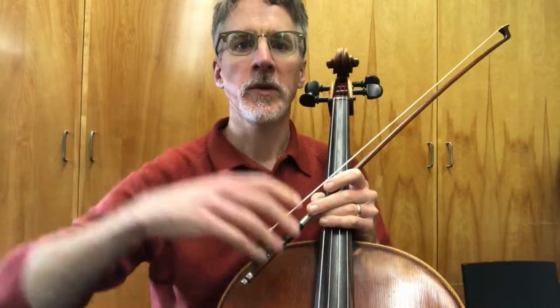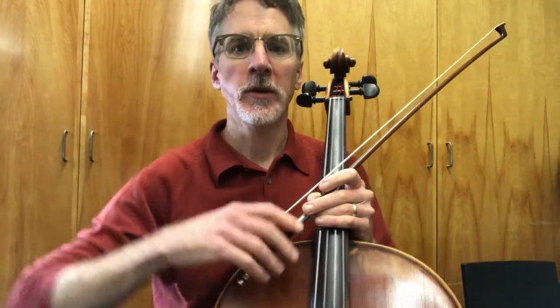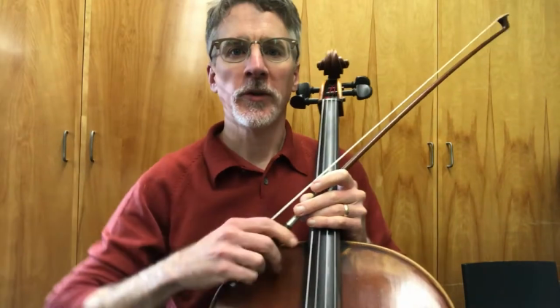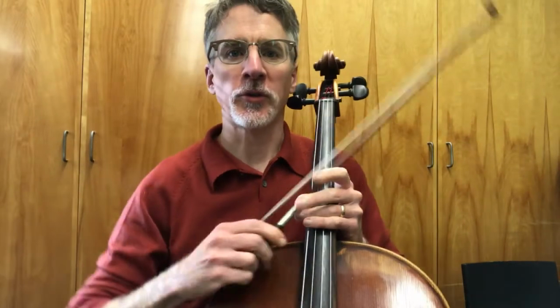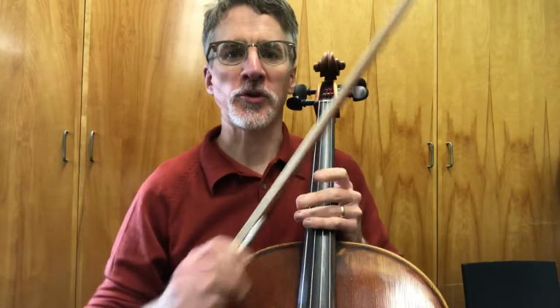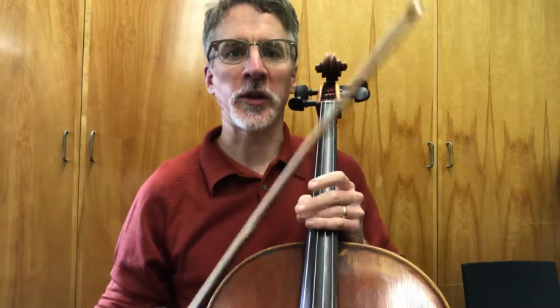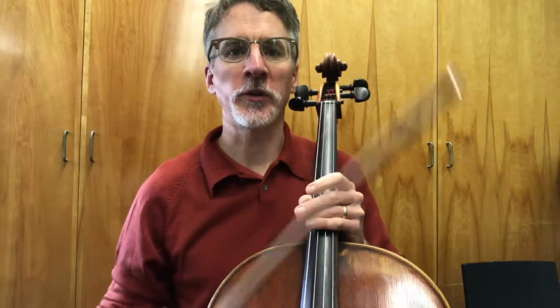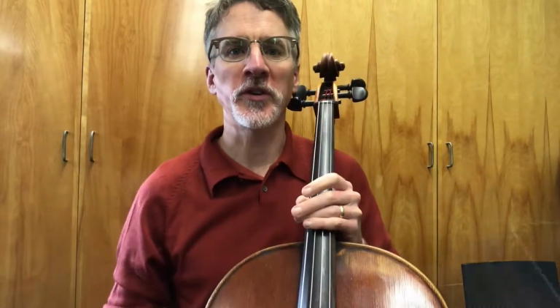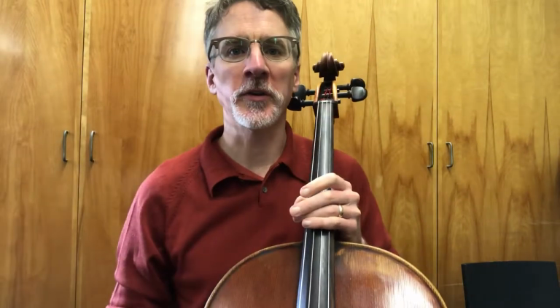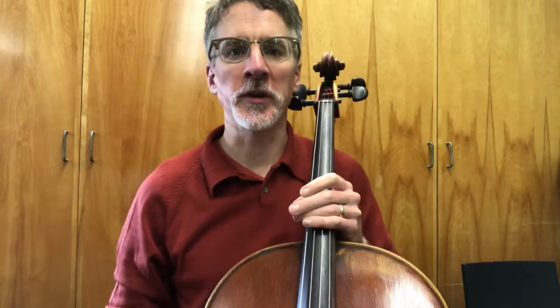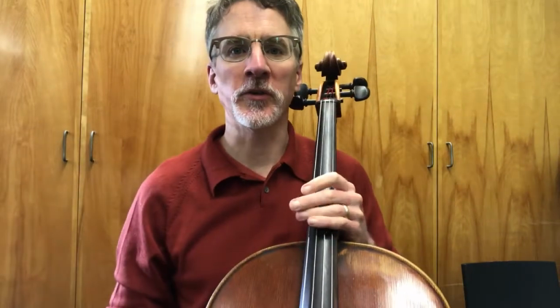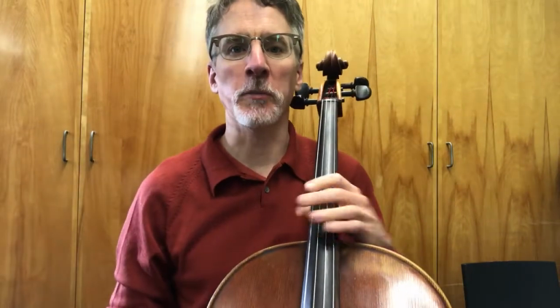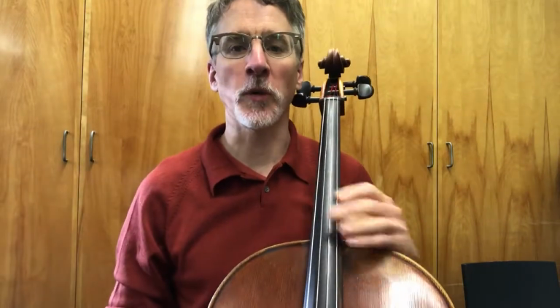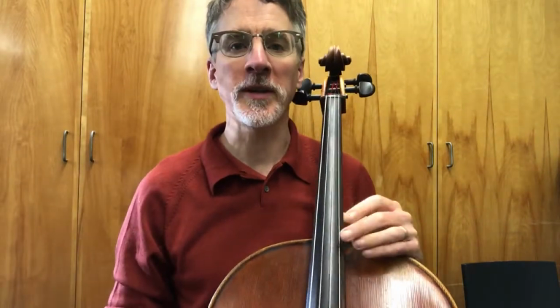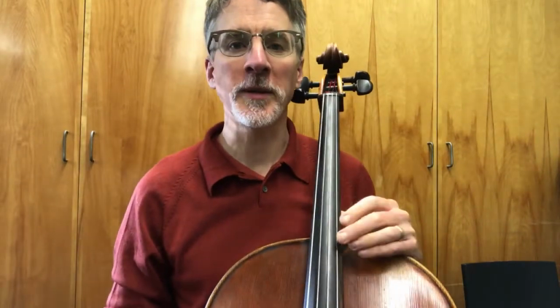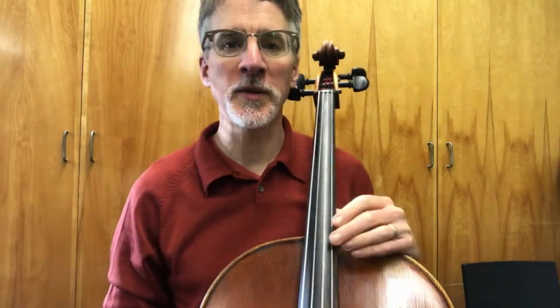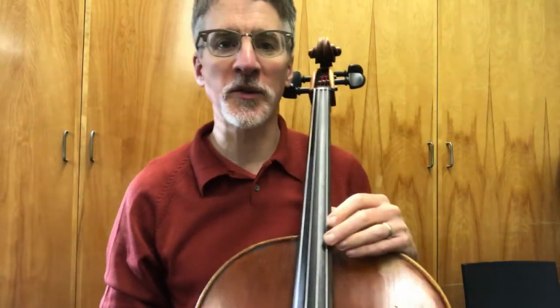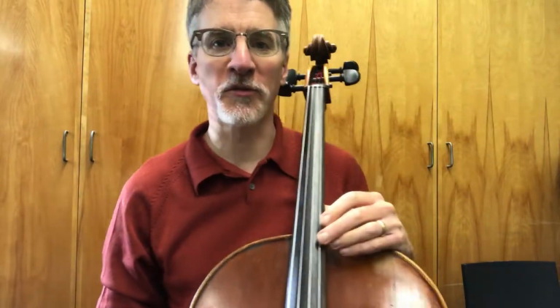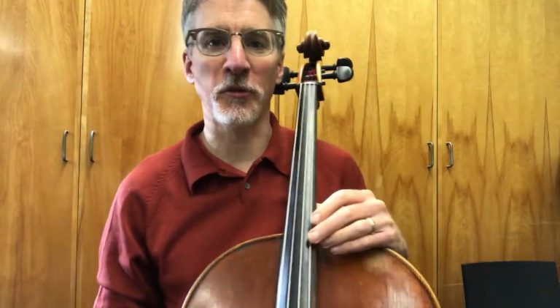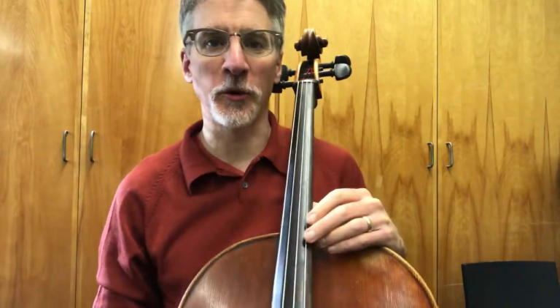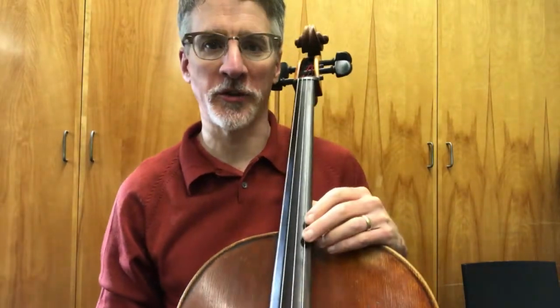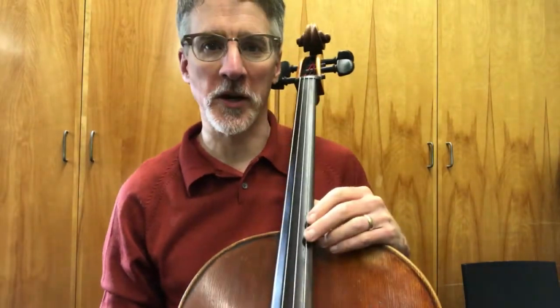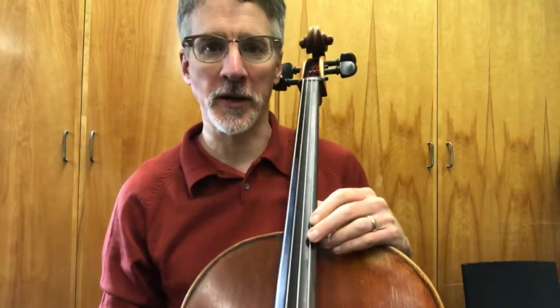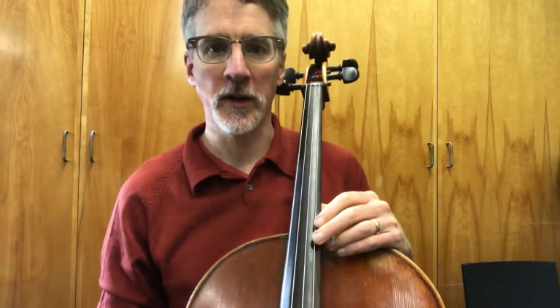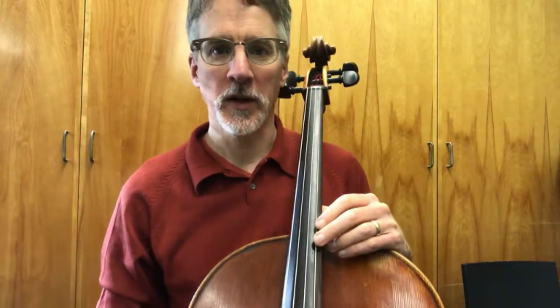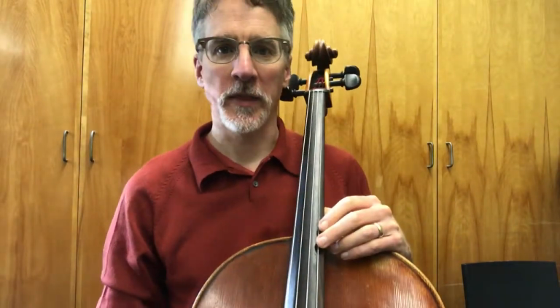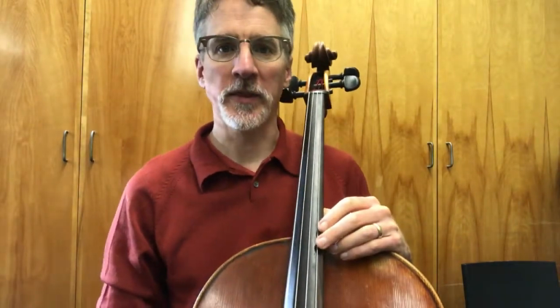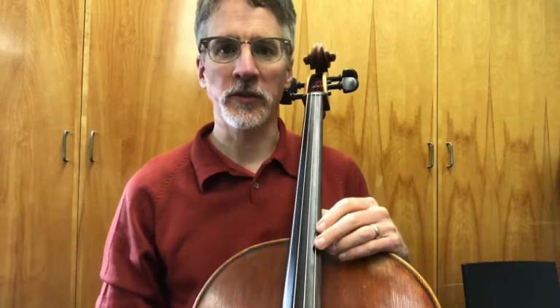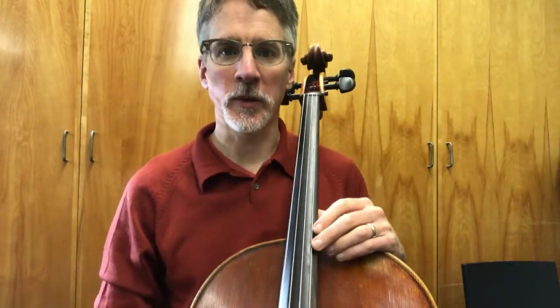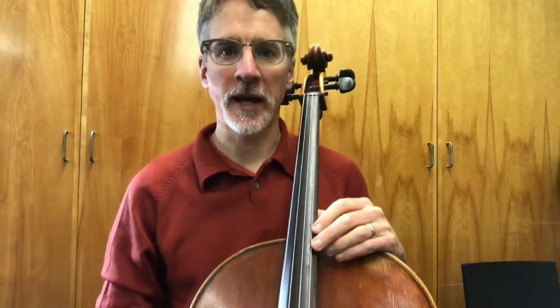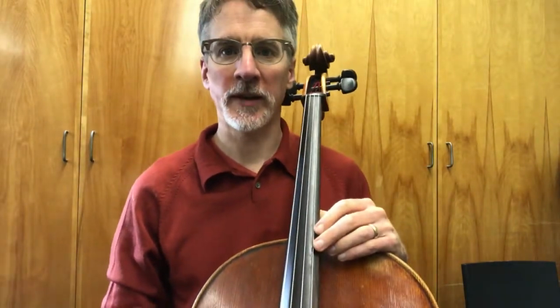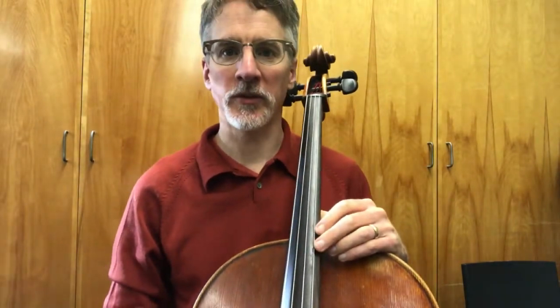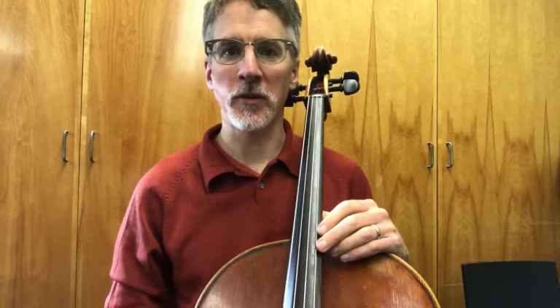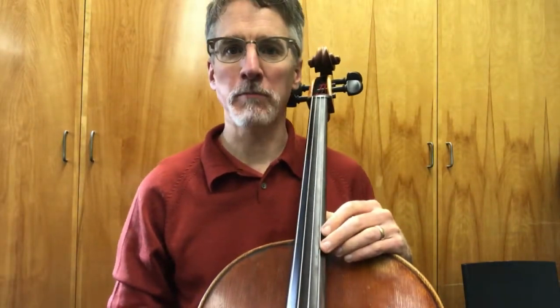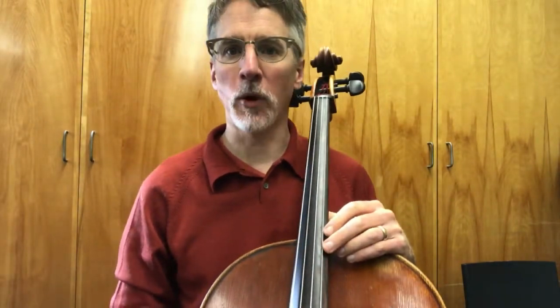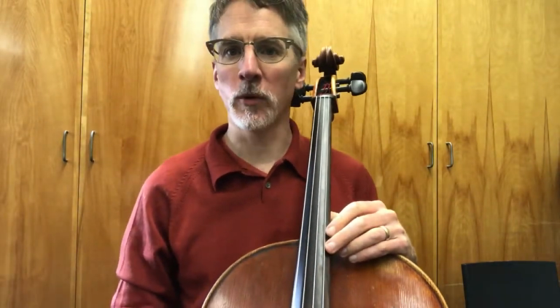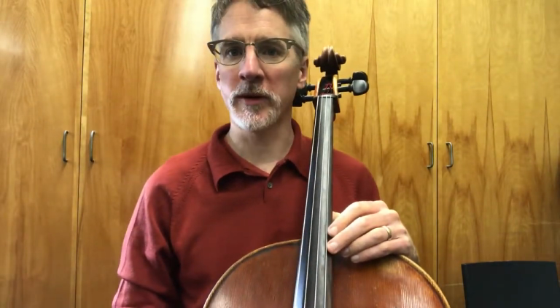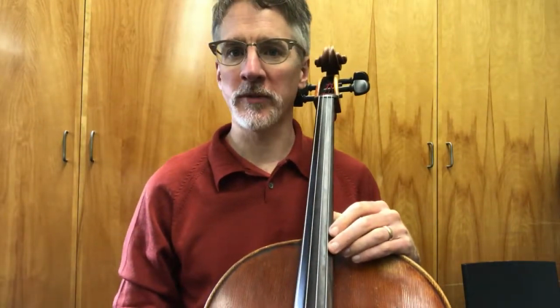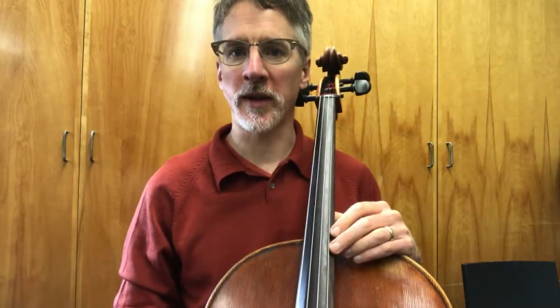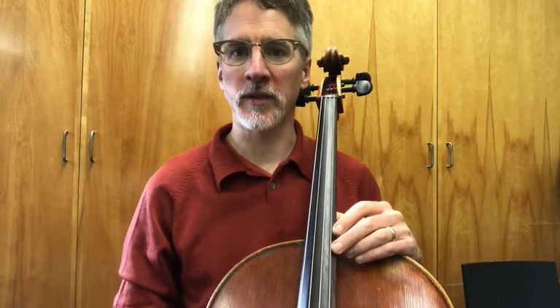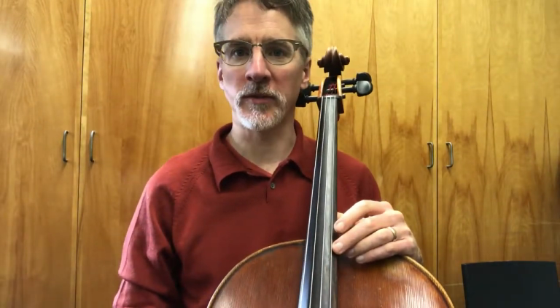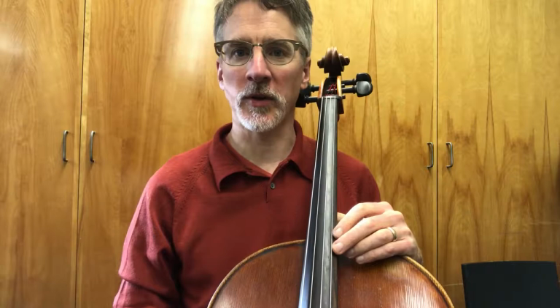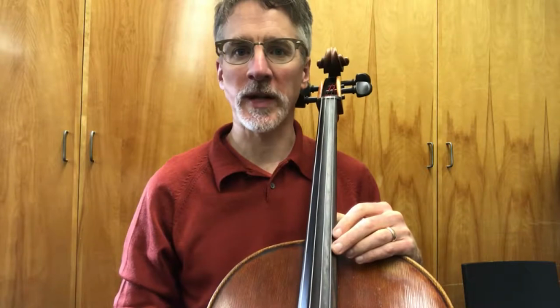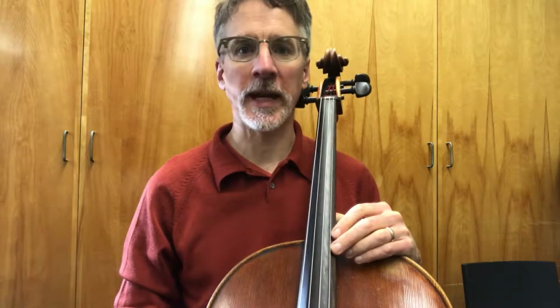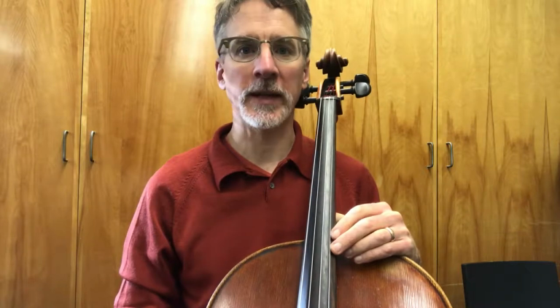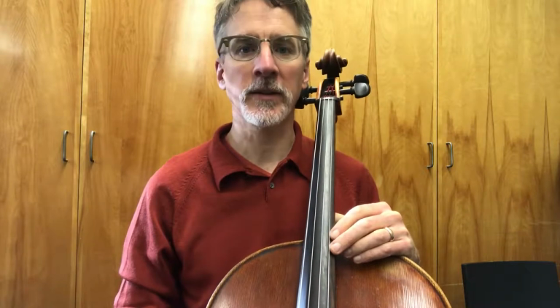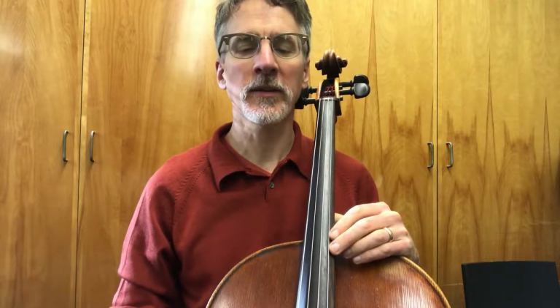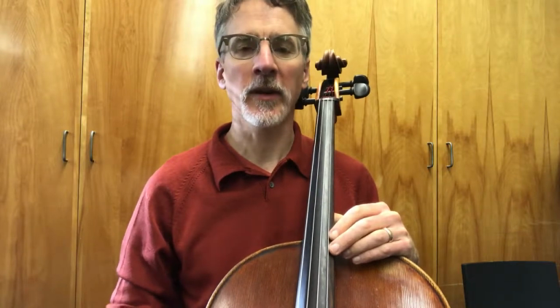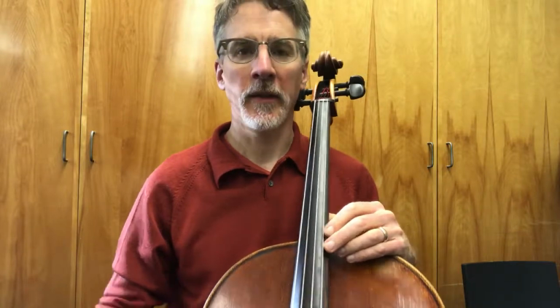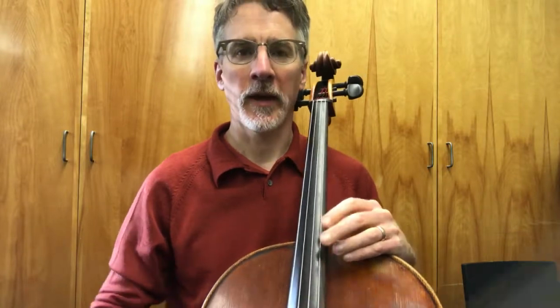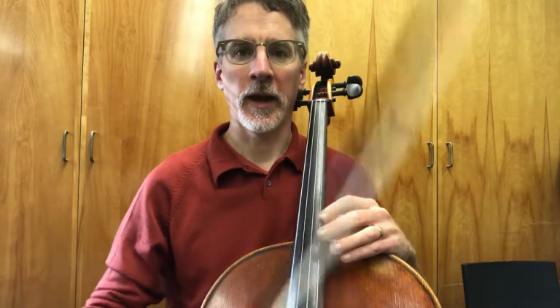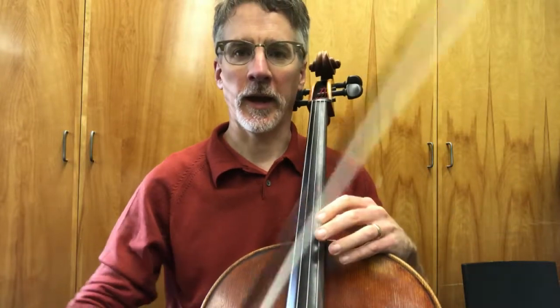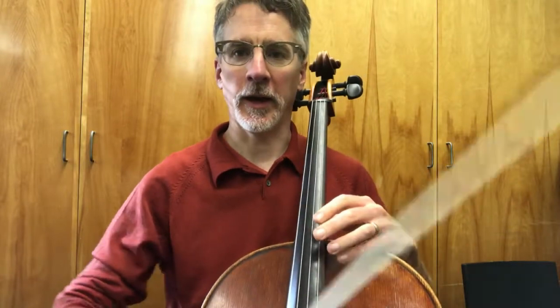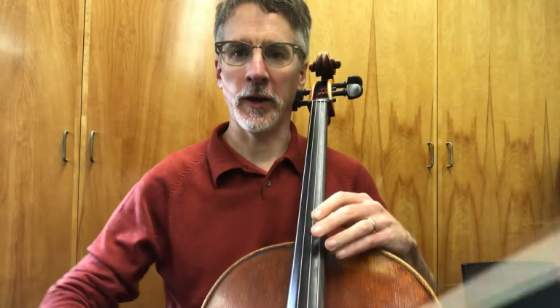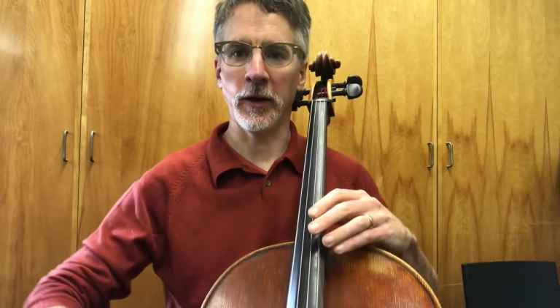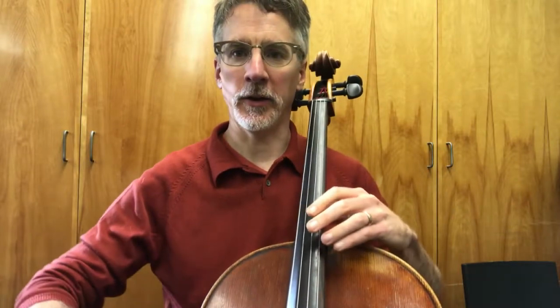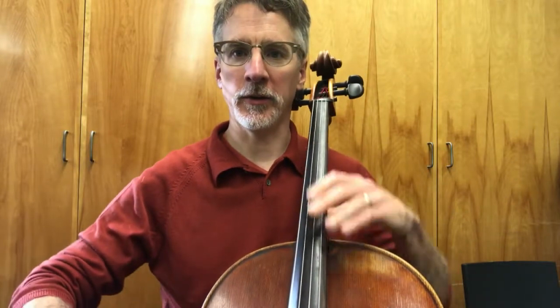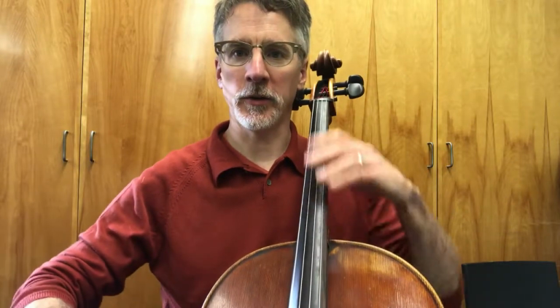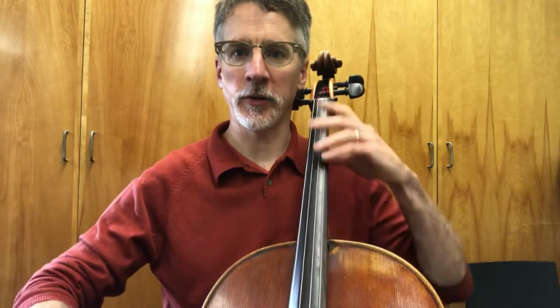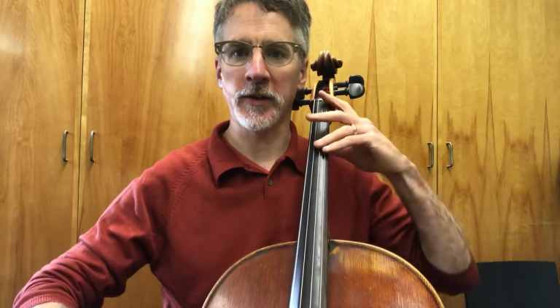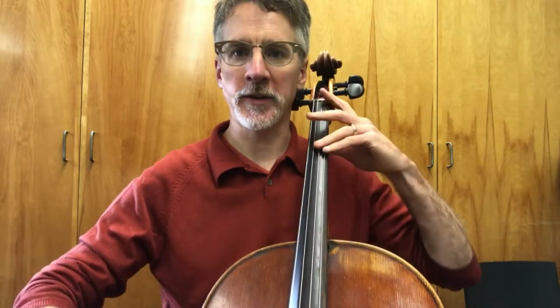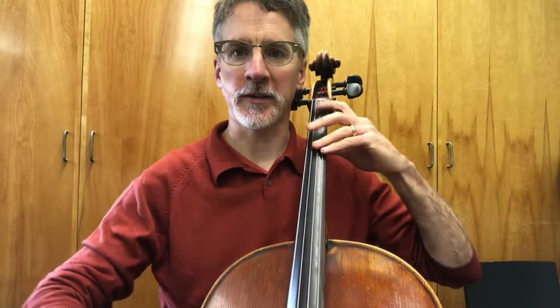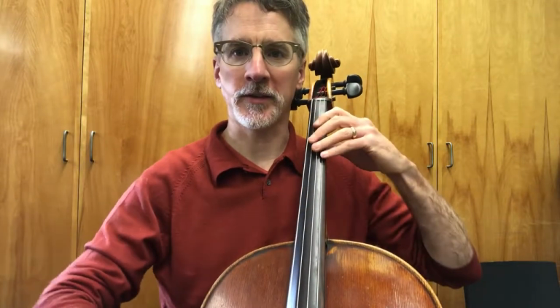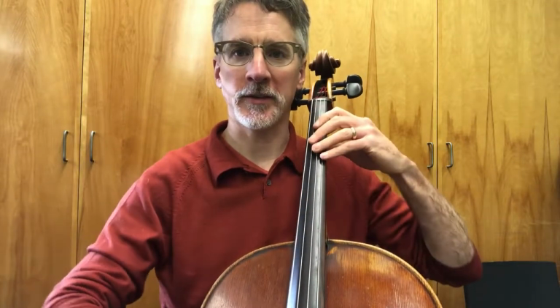So cellos, here is Bohemian Folk Song. This one has the bow lift at the very end, and it goes like this.